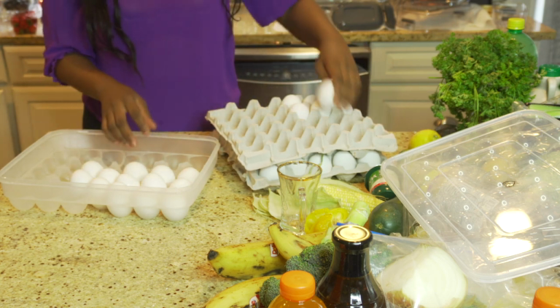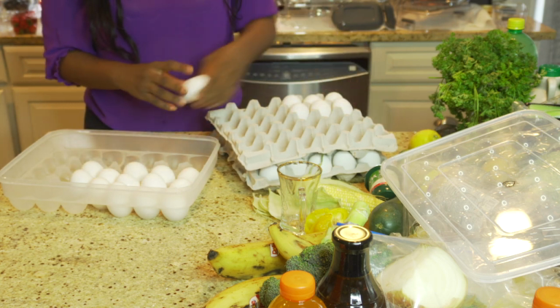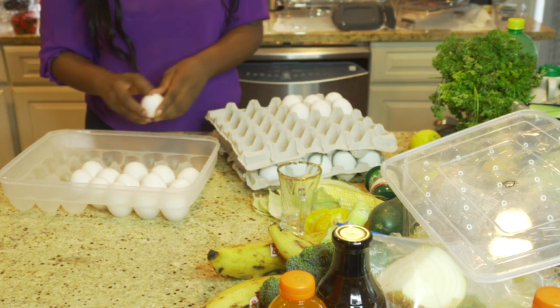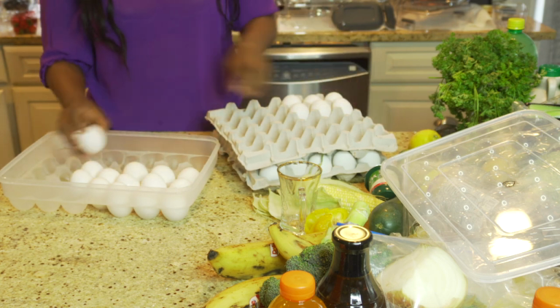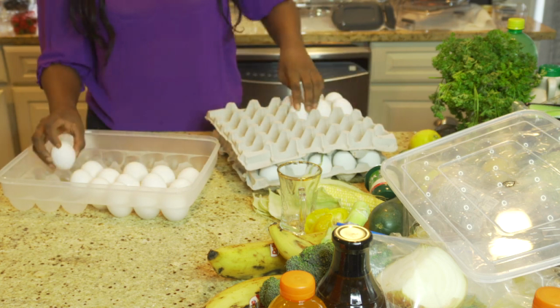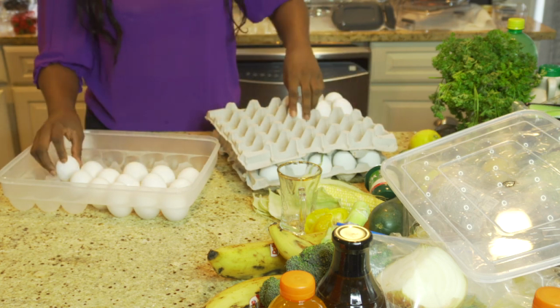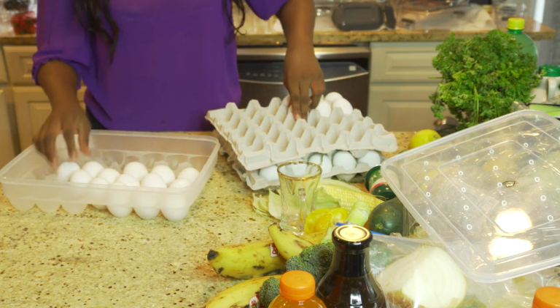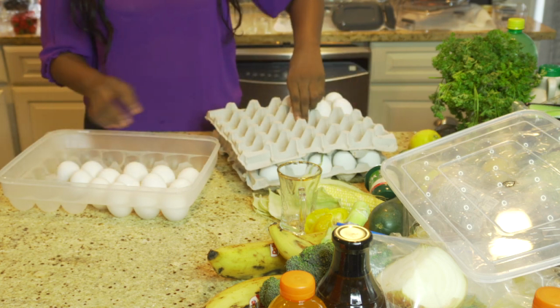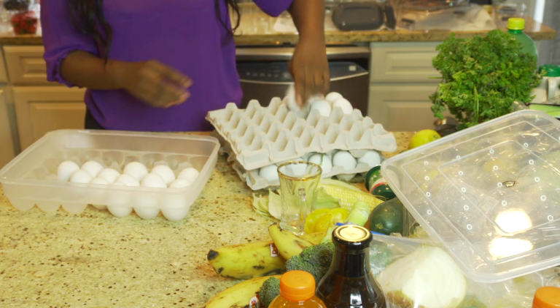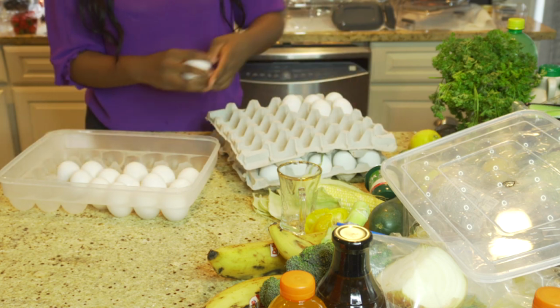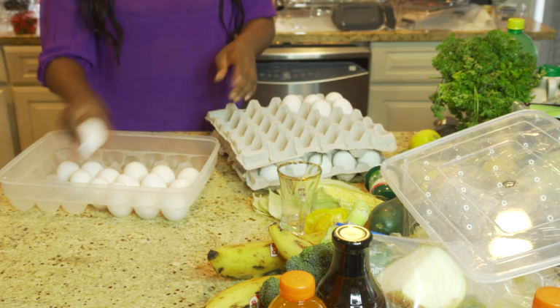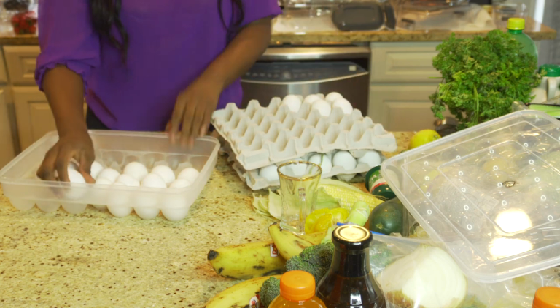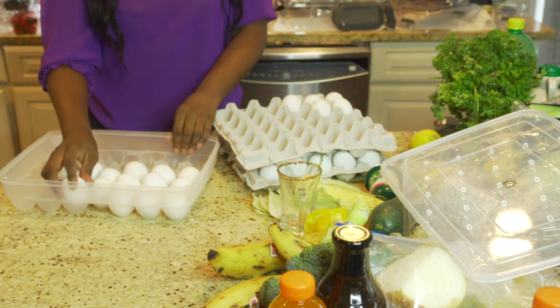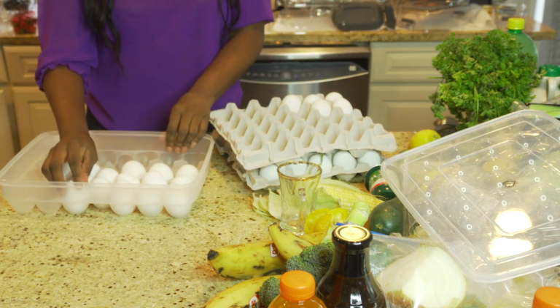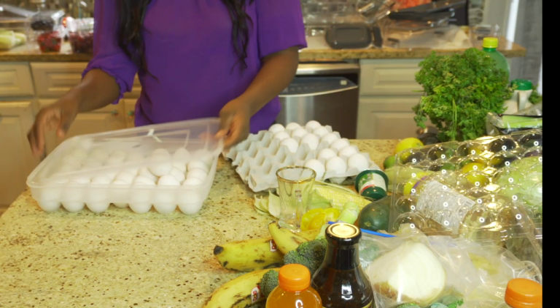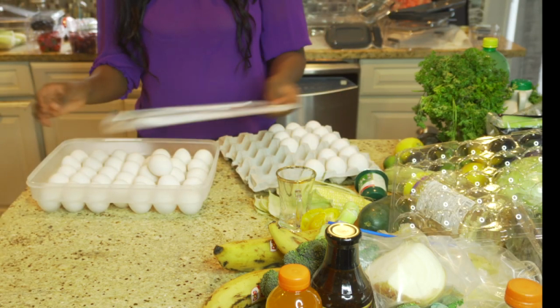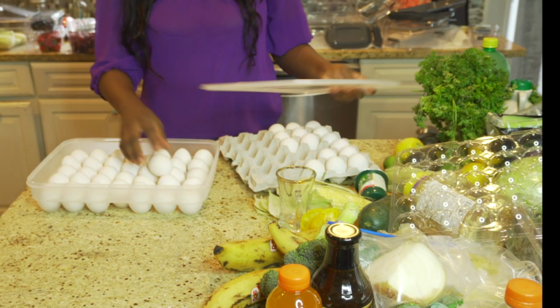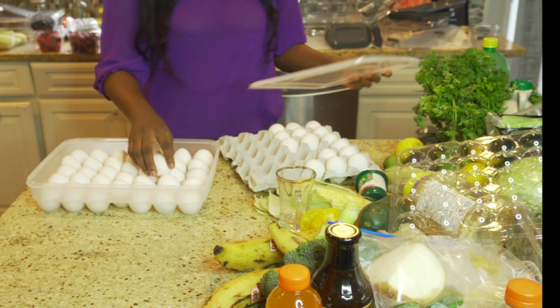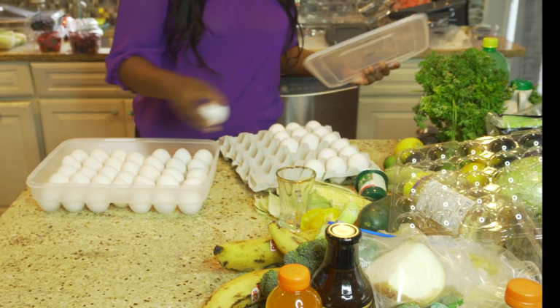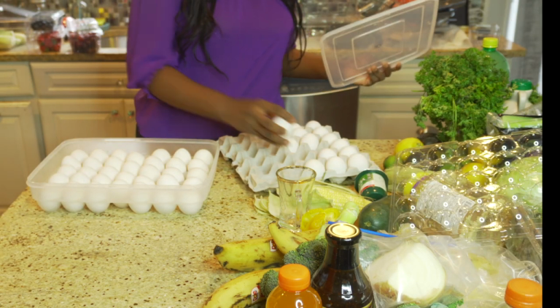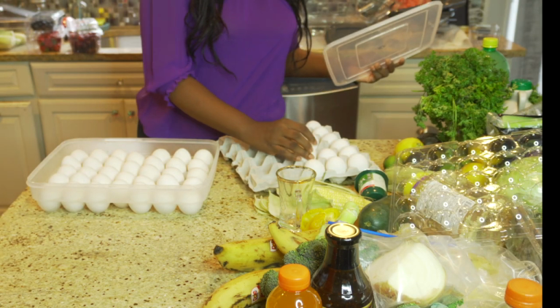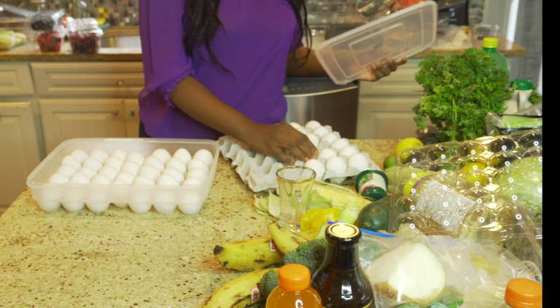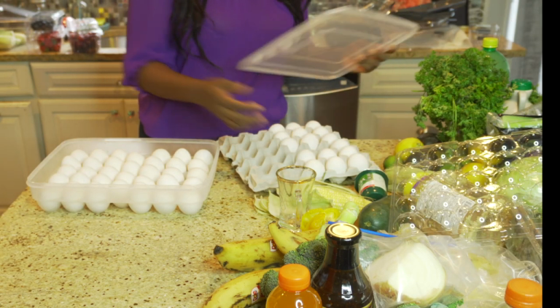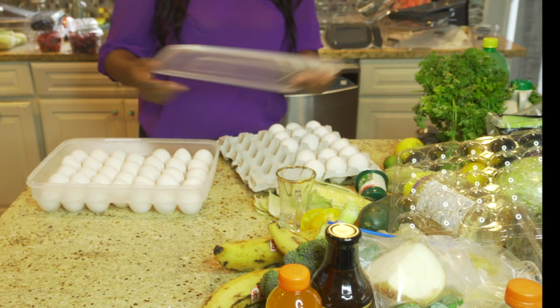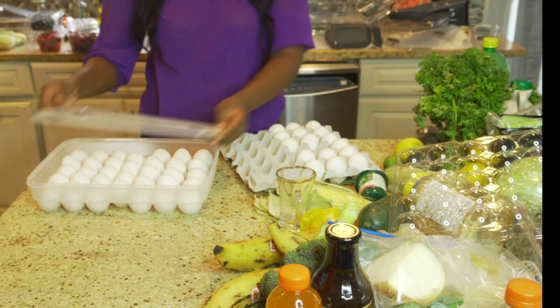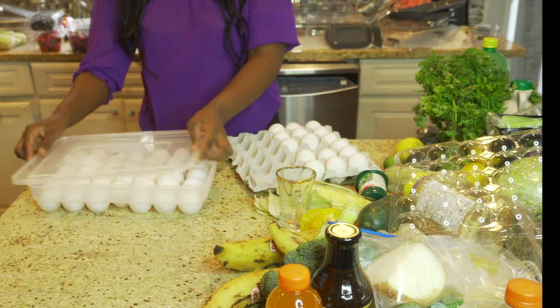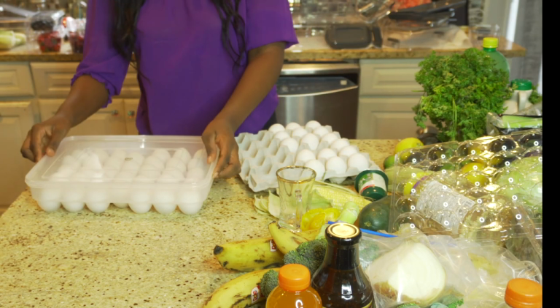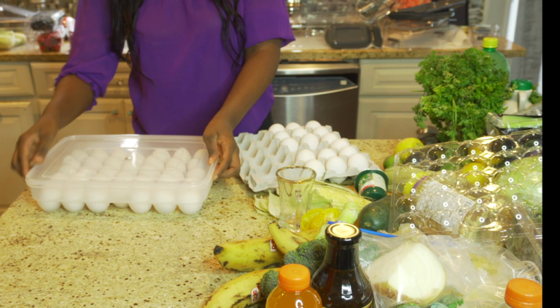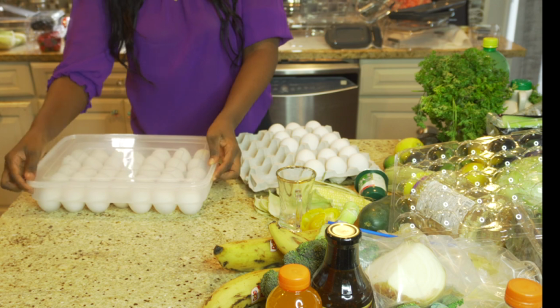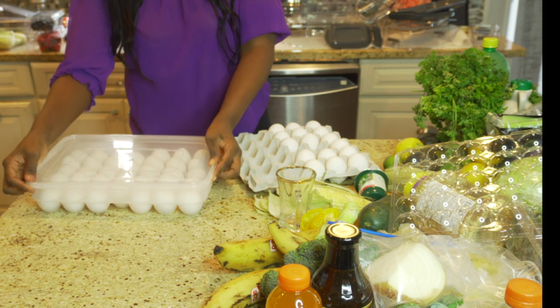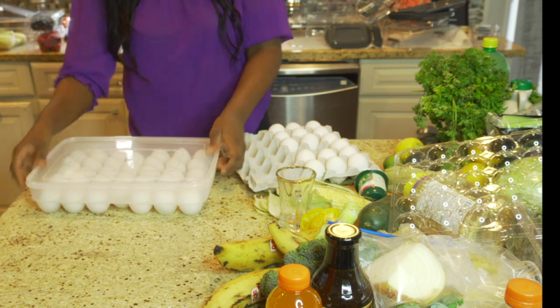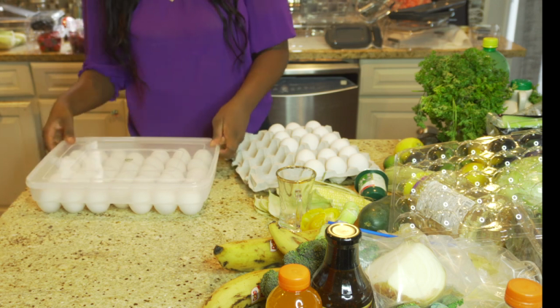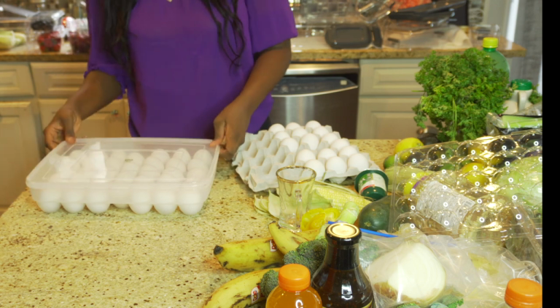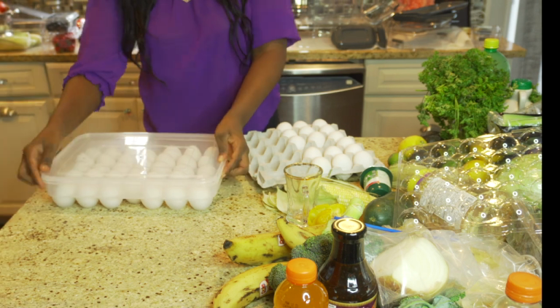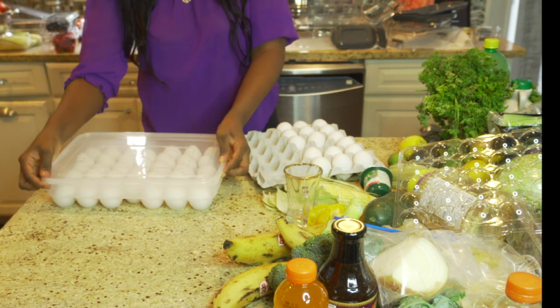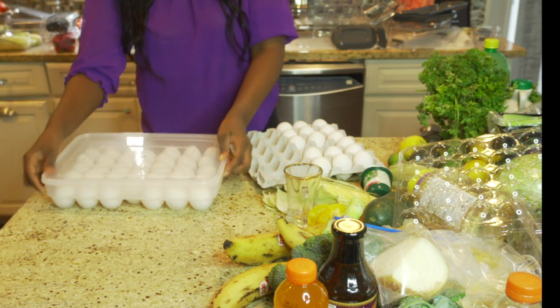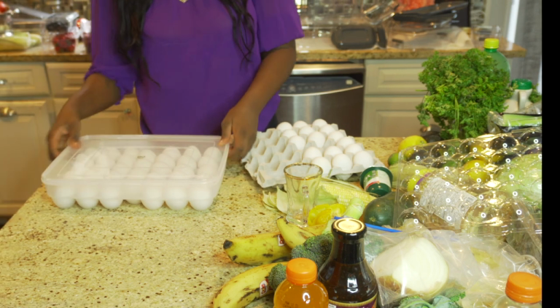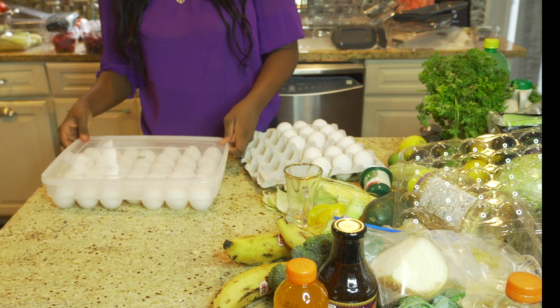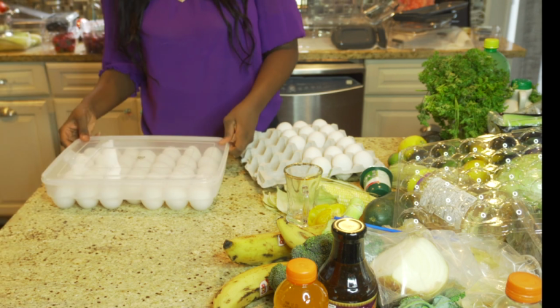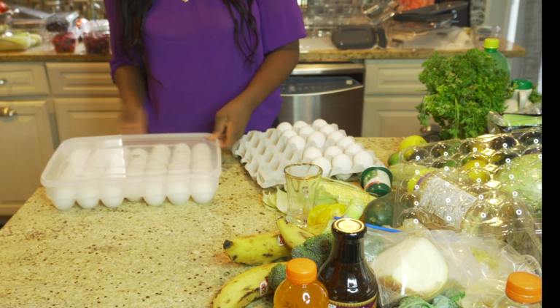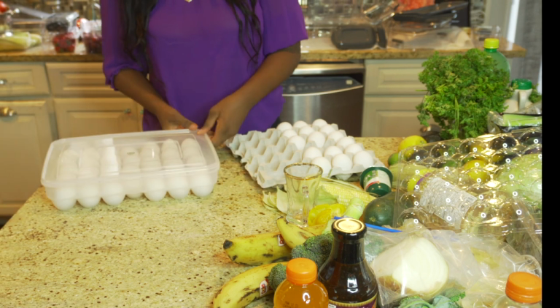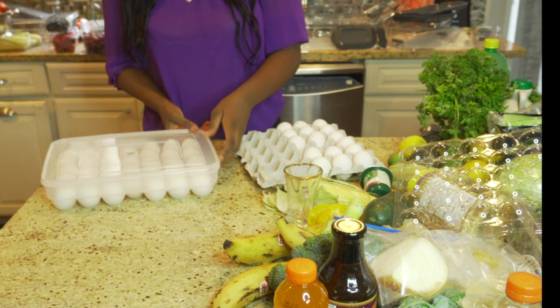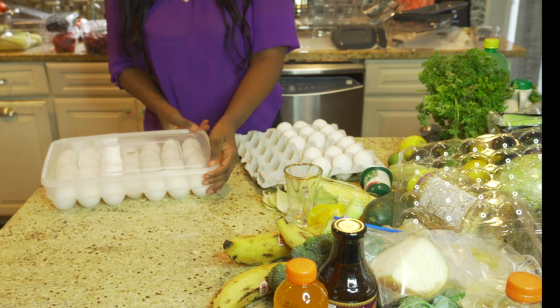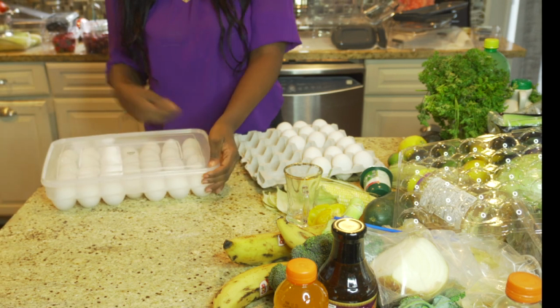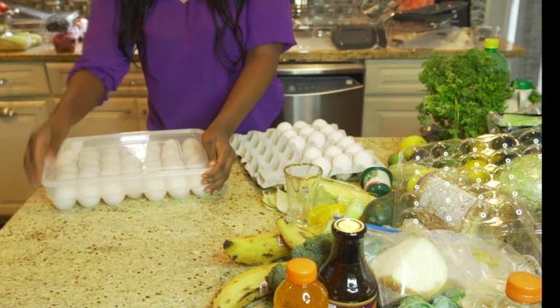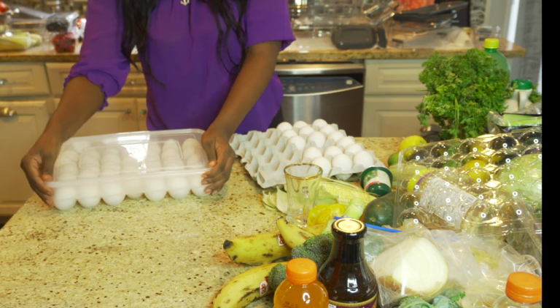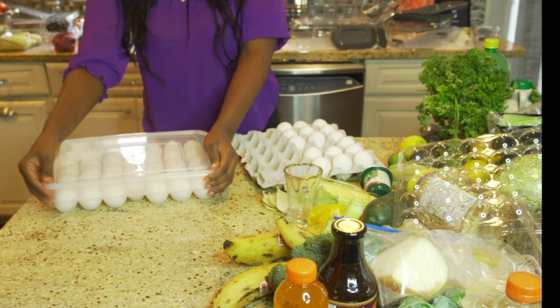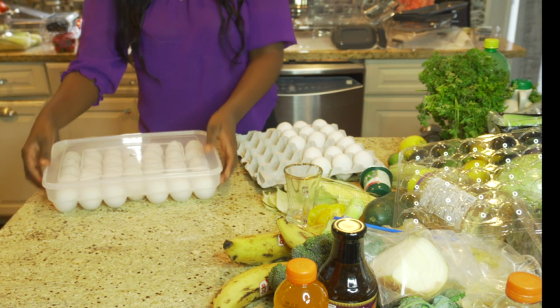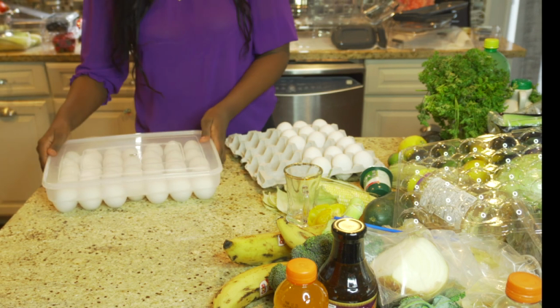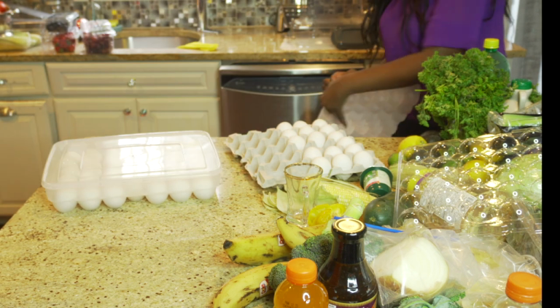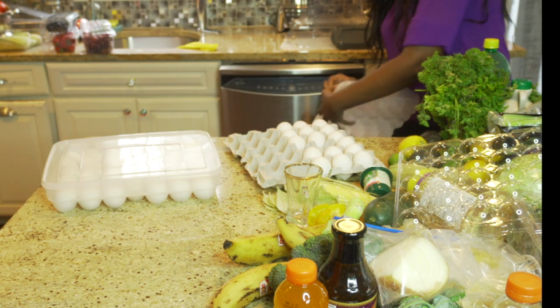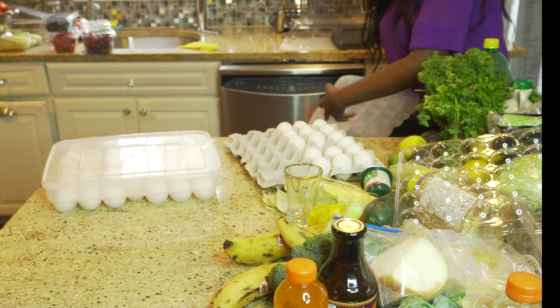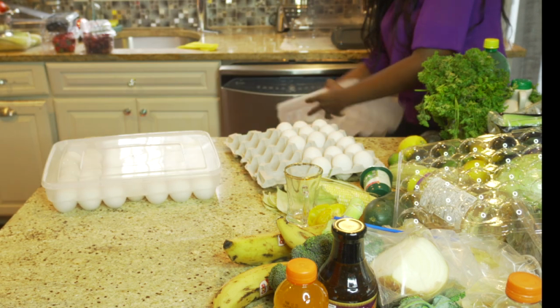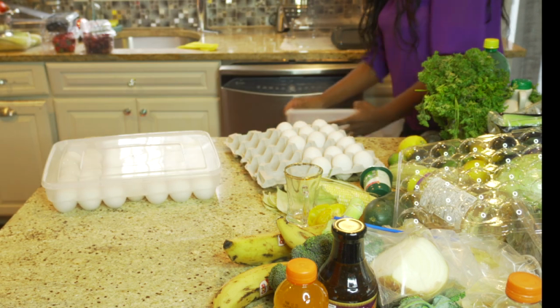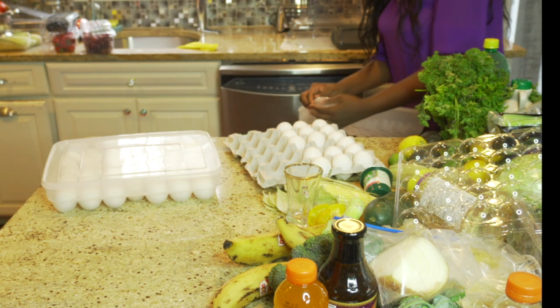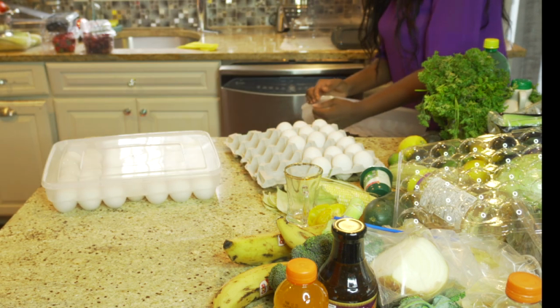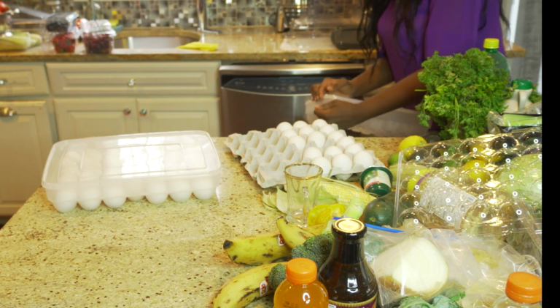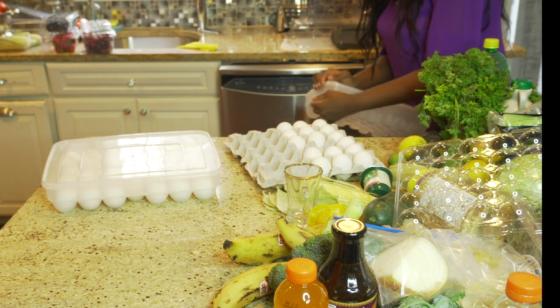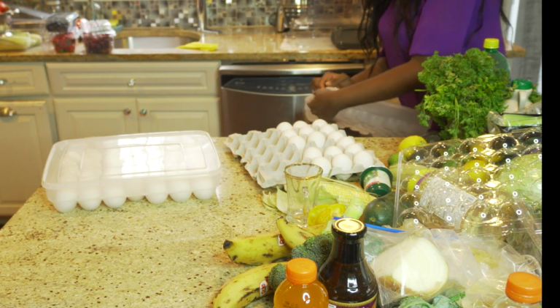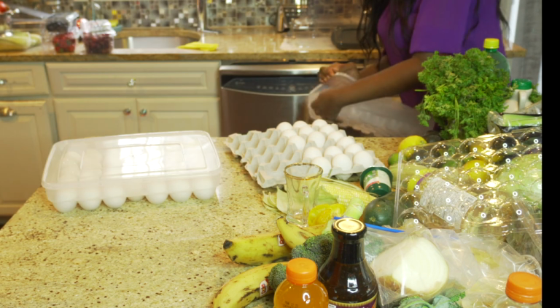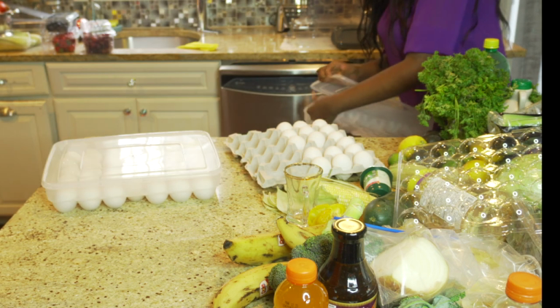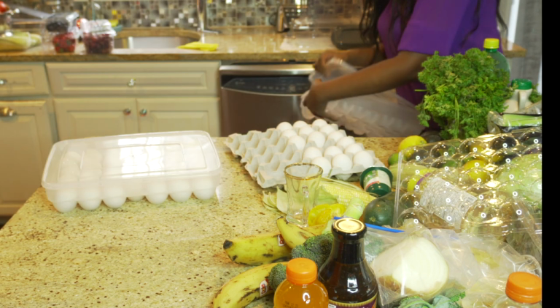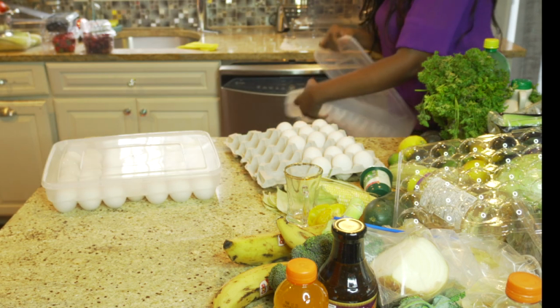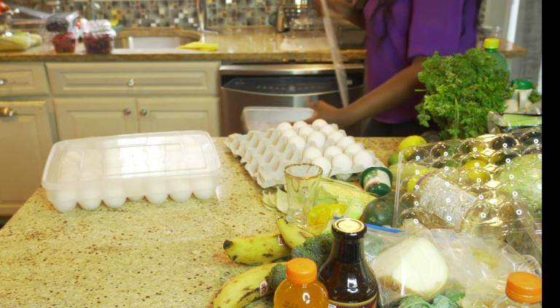I love this egg storage because it can take up to 34 eggs per container. Just saying, we eat a lot of eggs in this house.